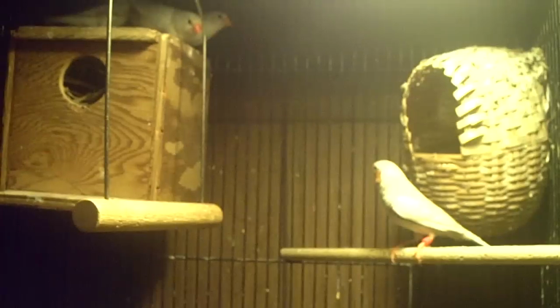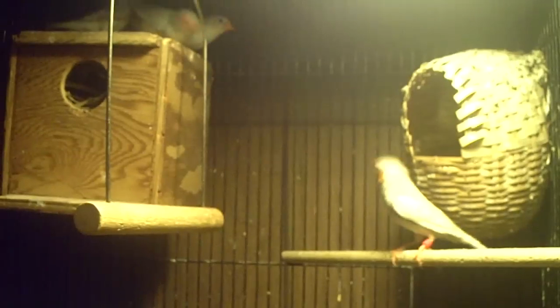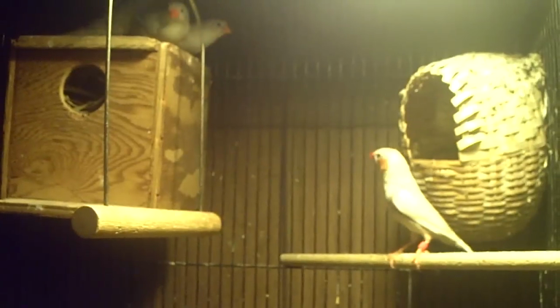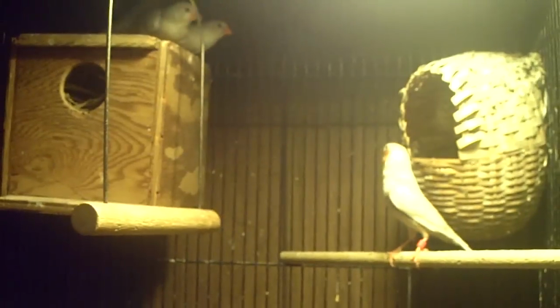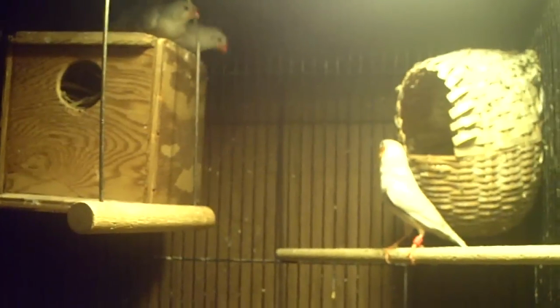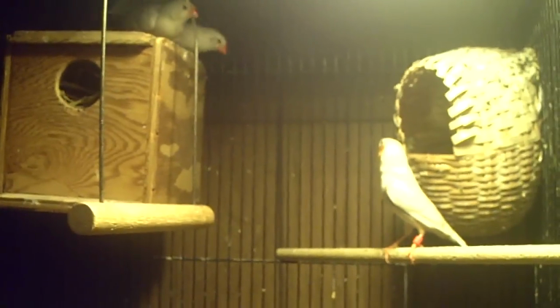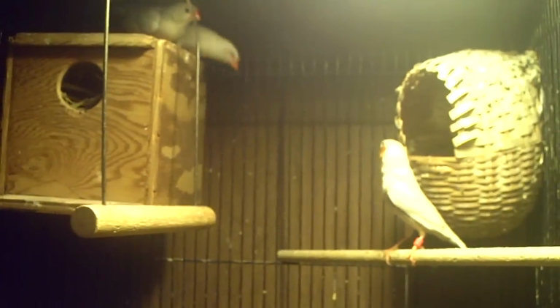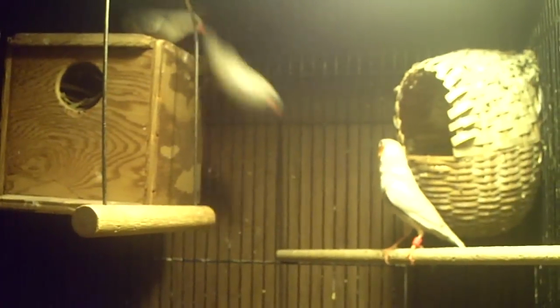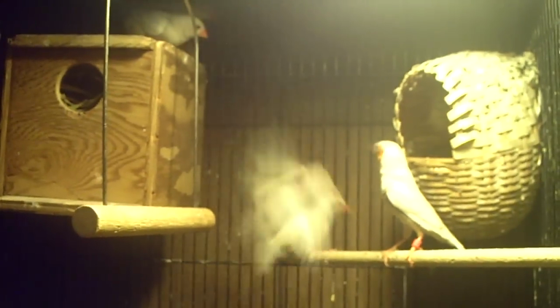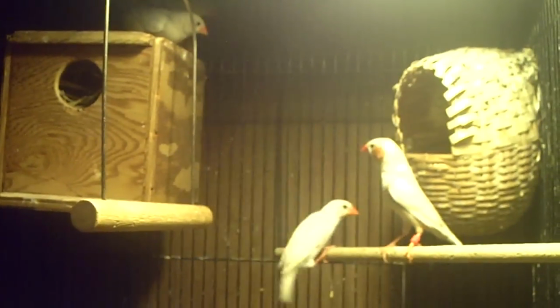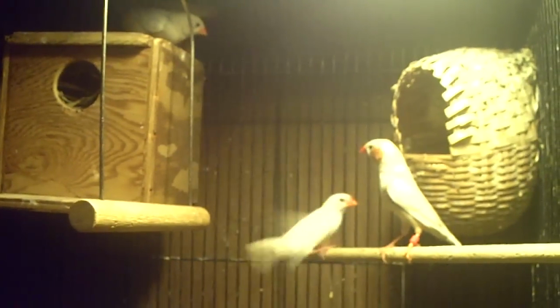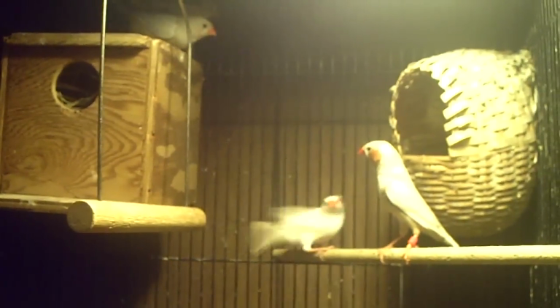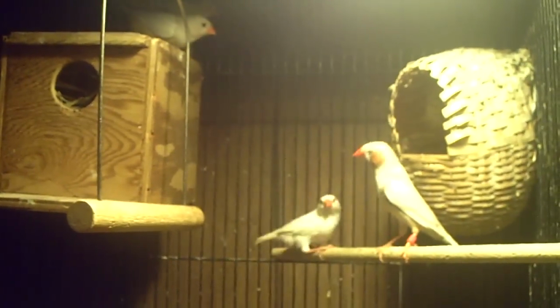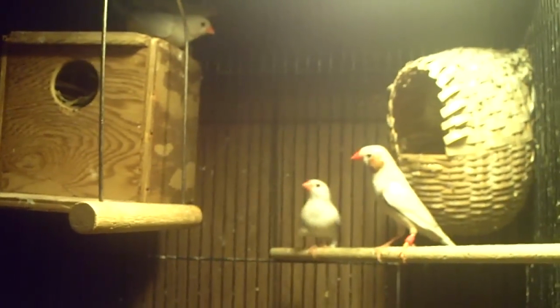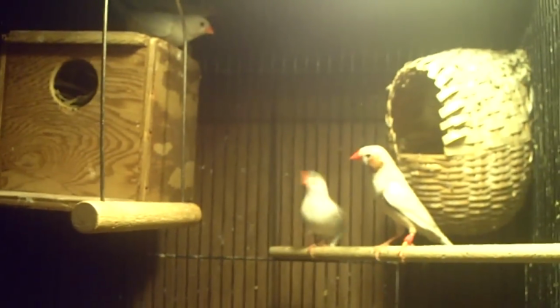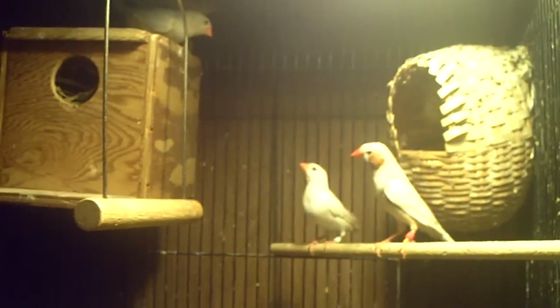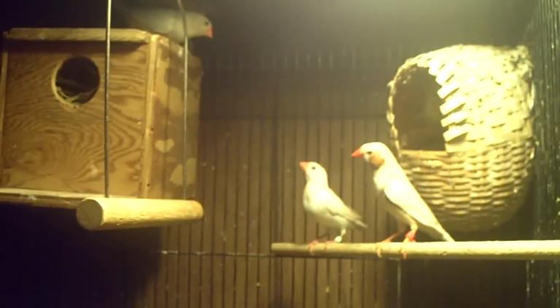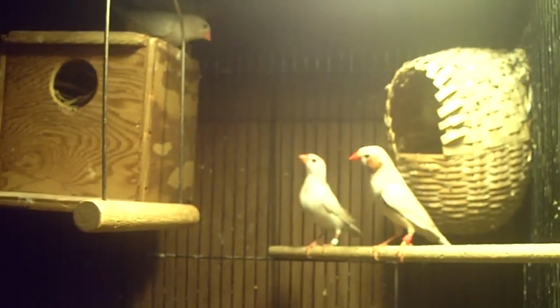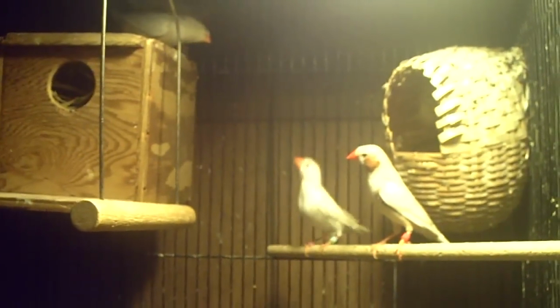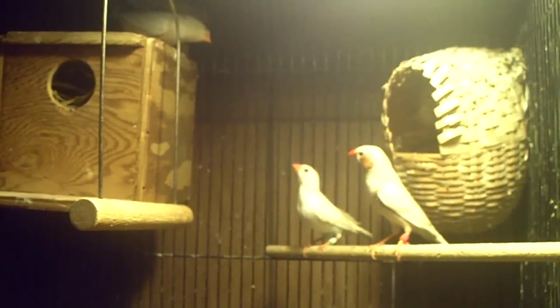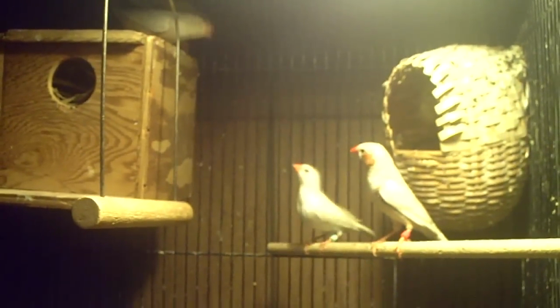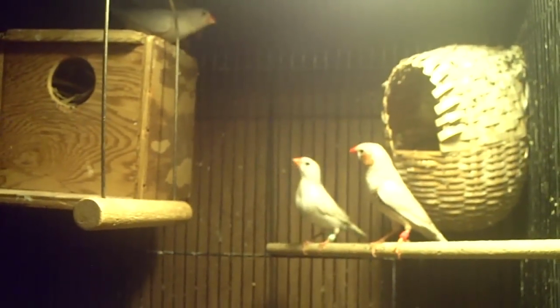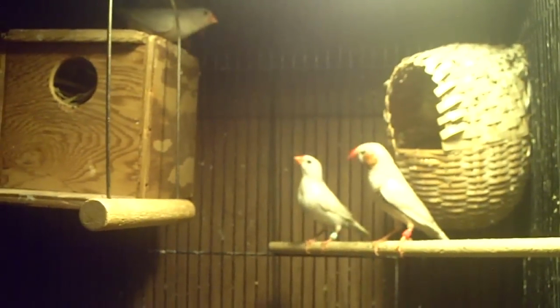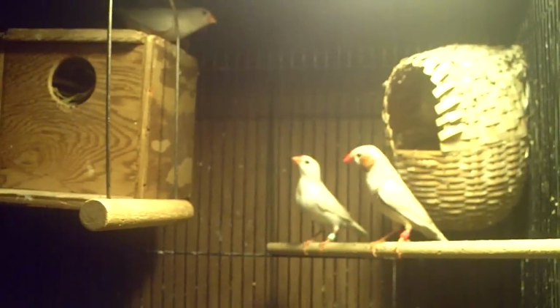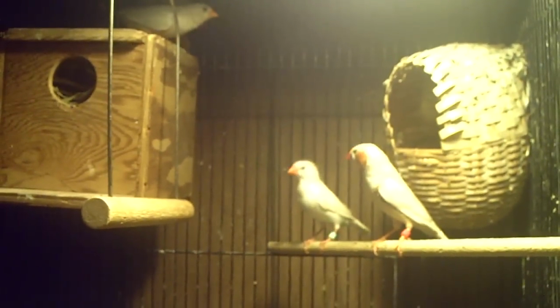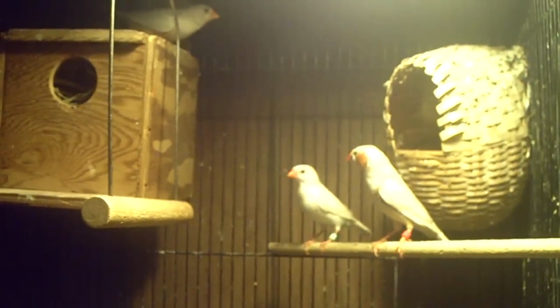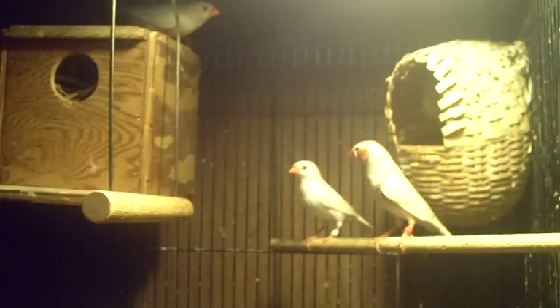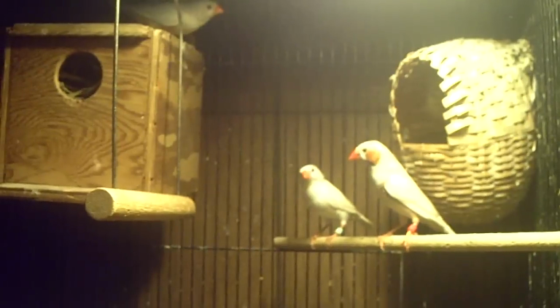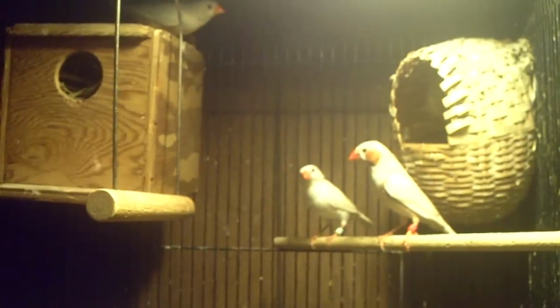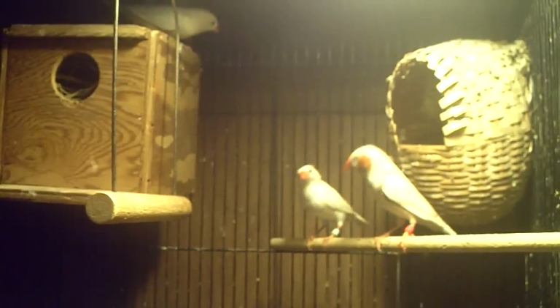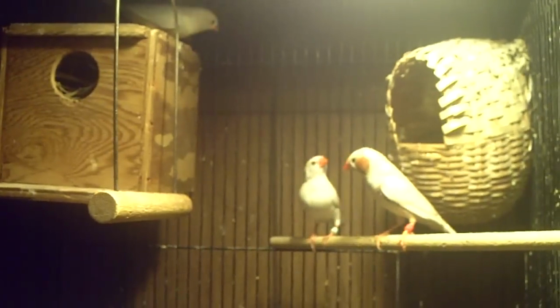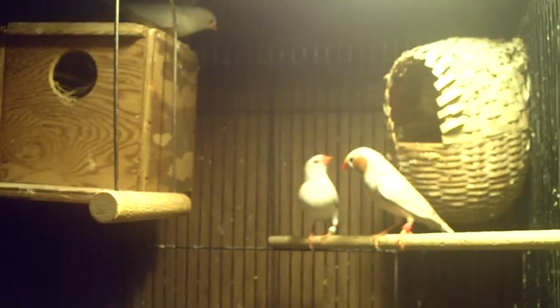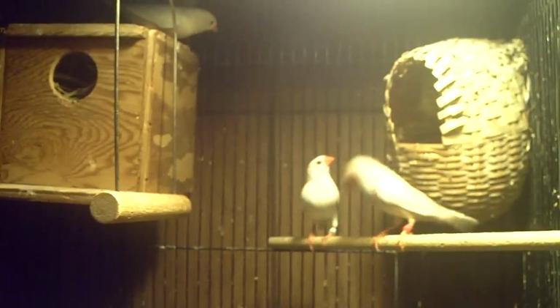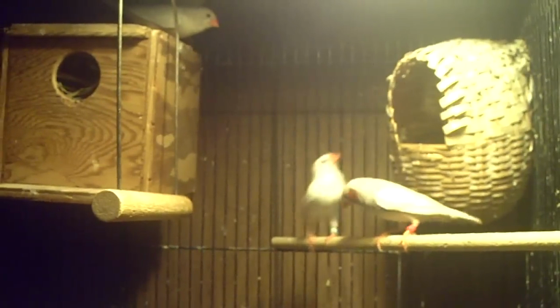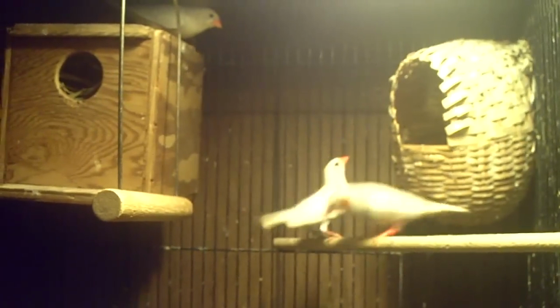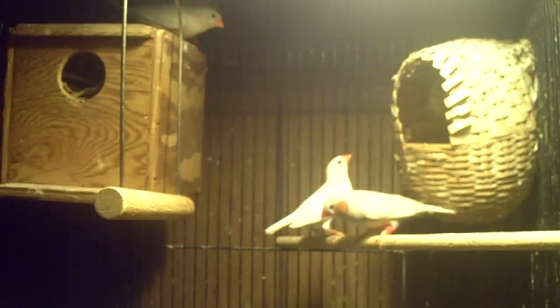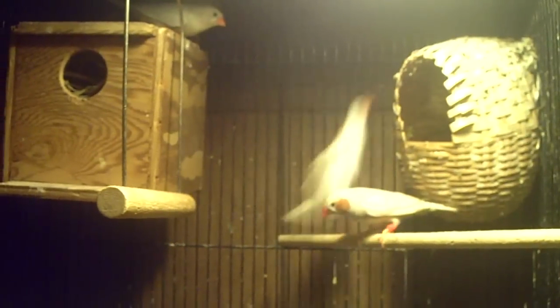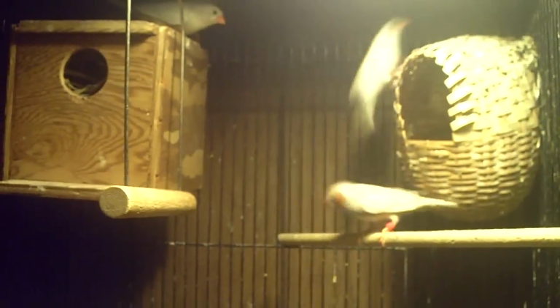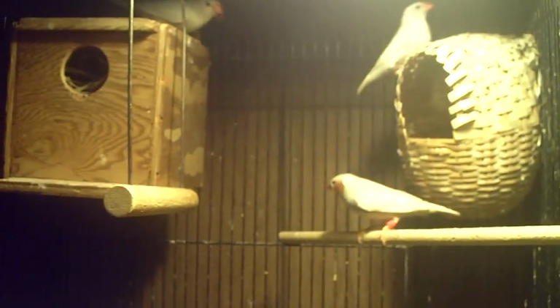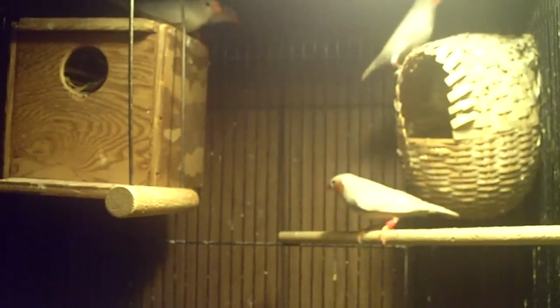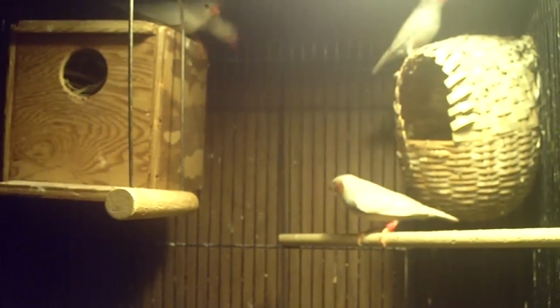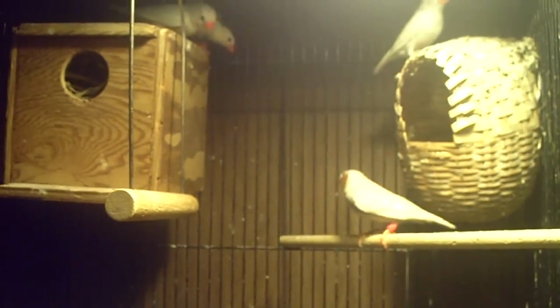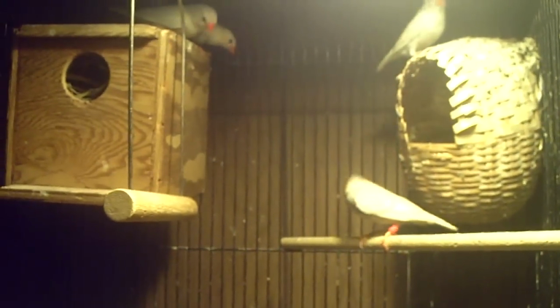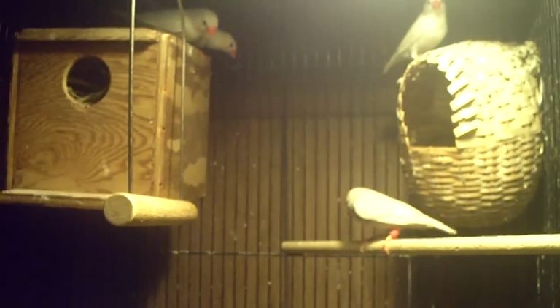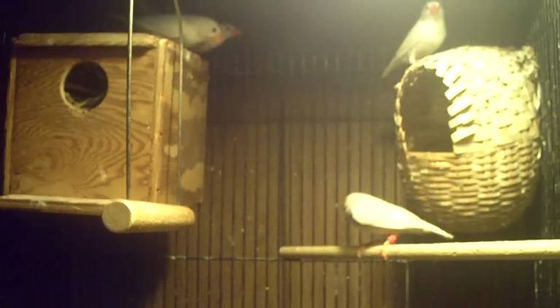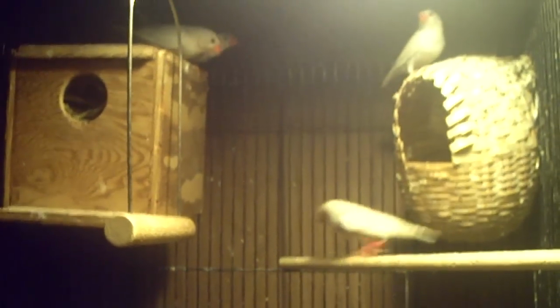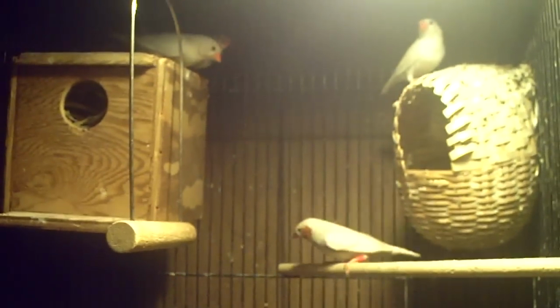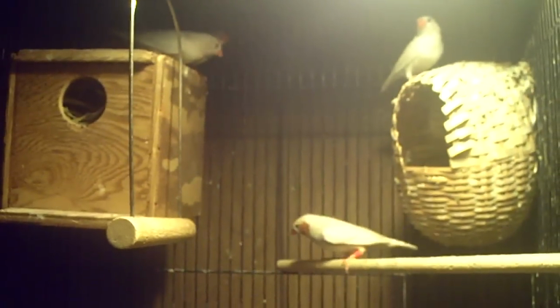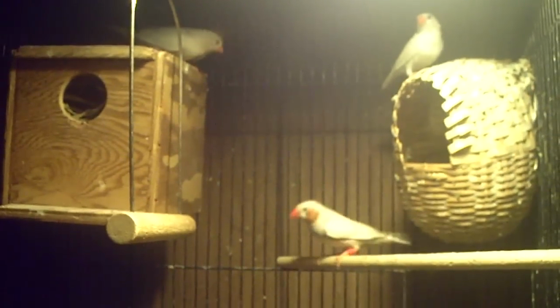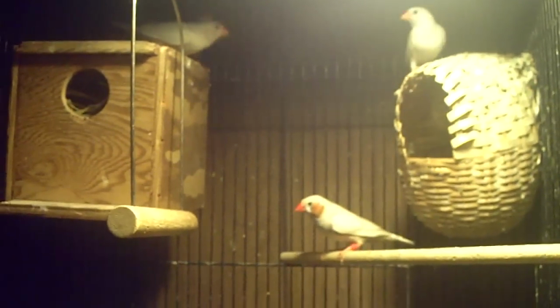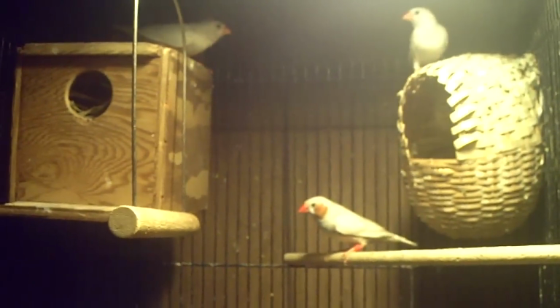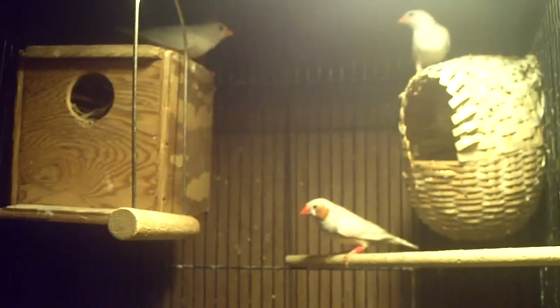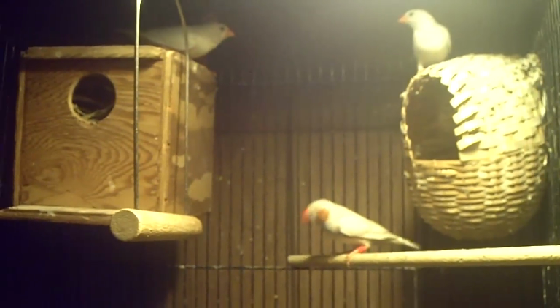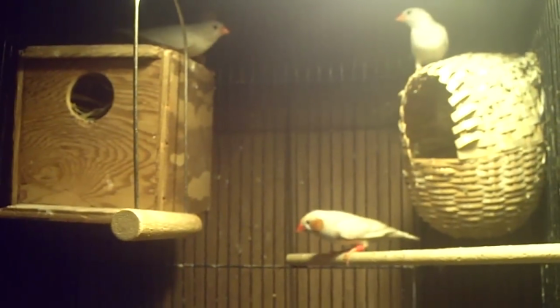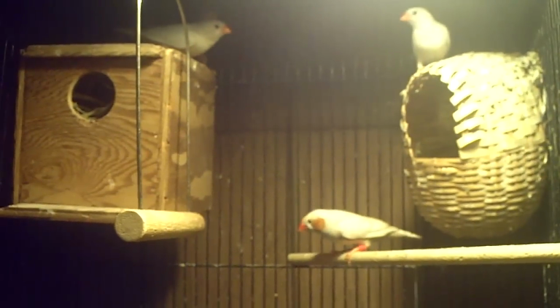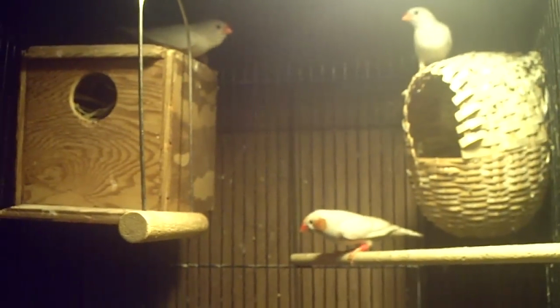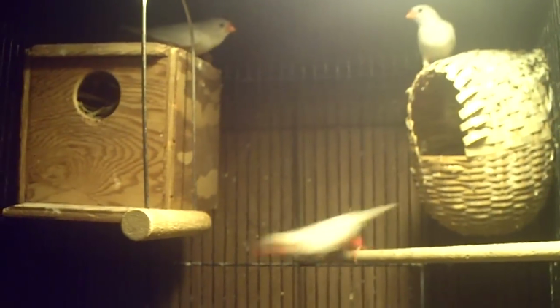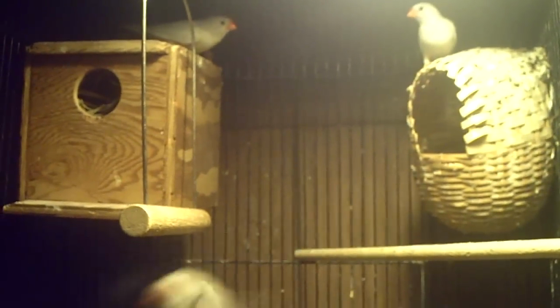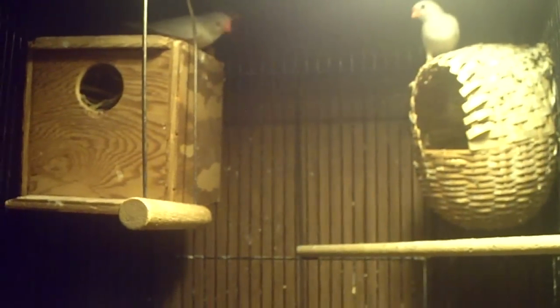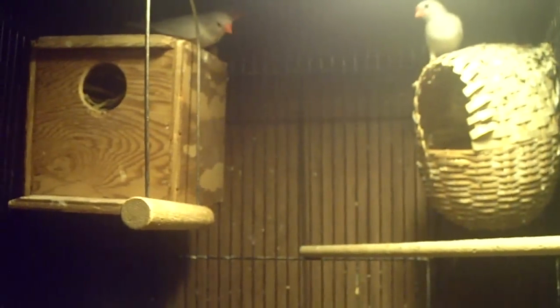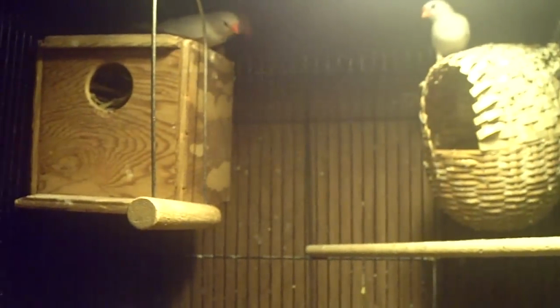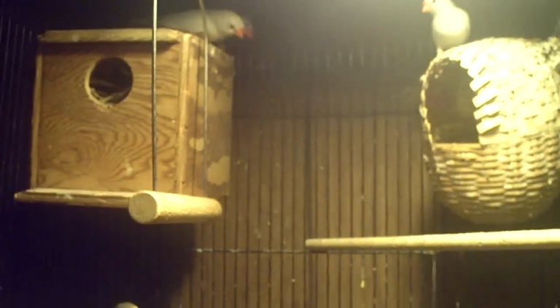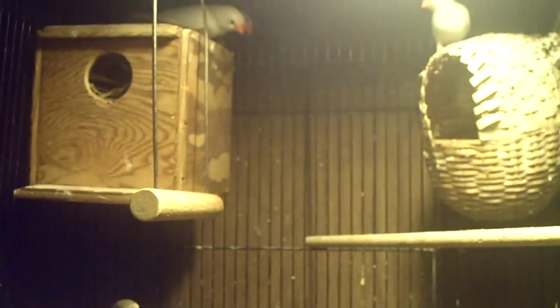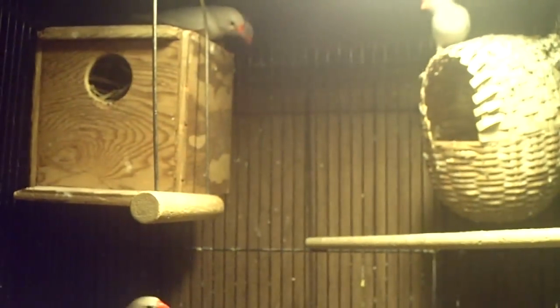Hey guys, it's me Charlie. I'm doing a video today on my finches here because I've had some requests on doing some finch videos.